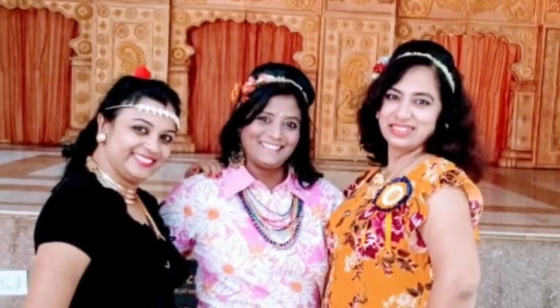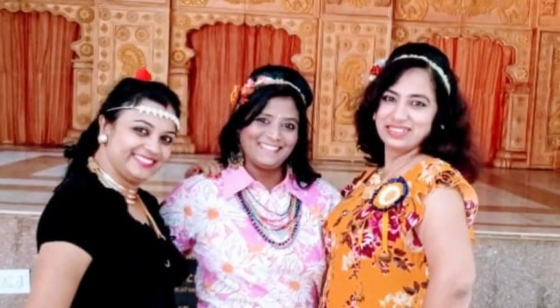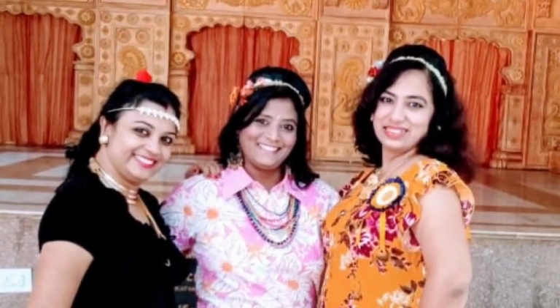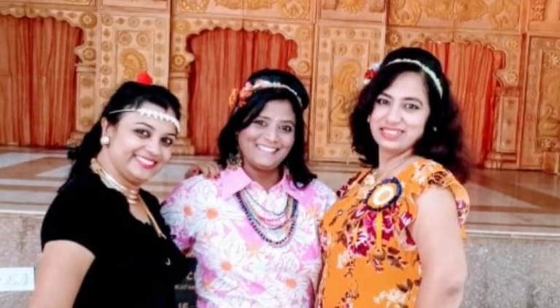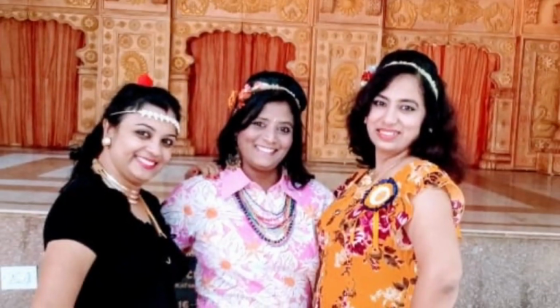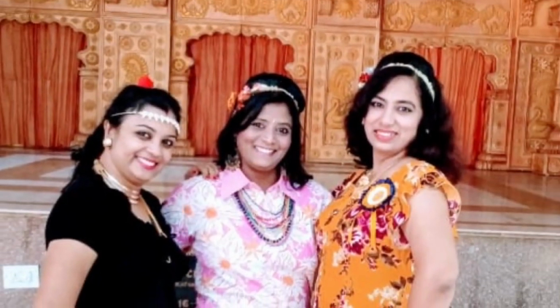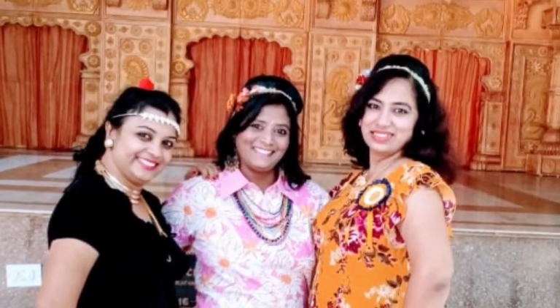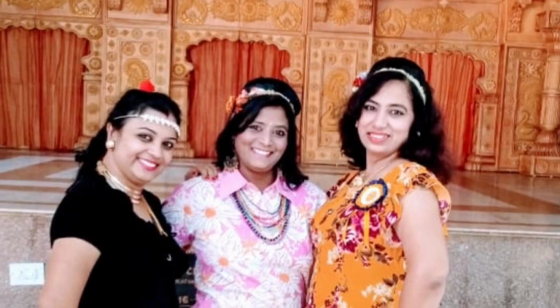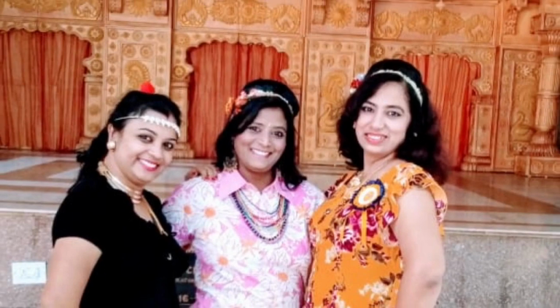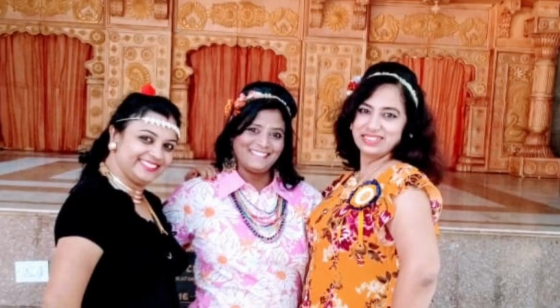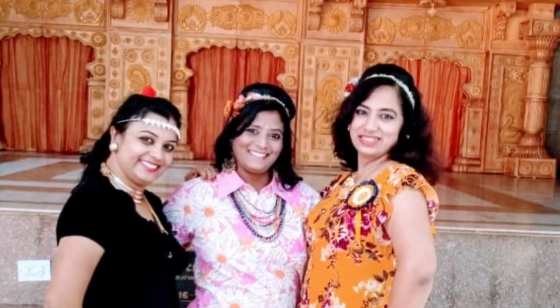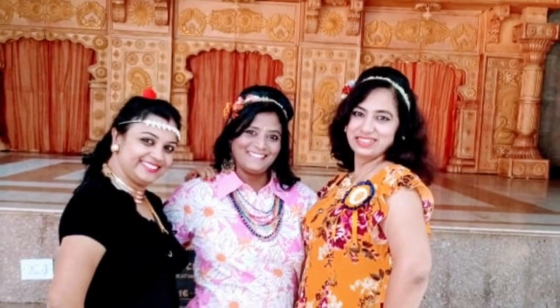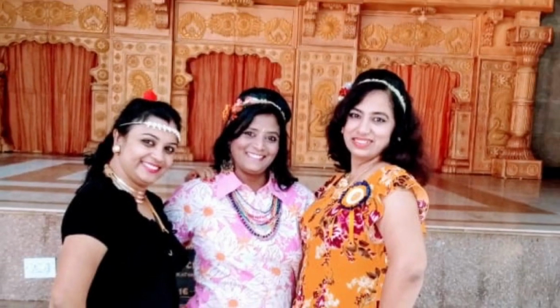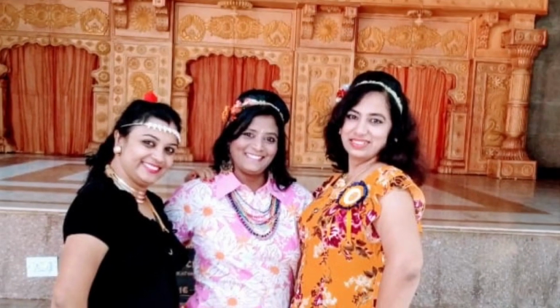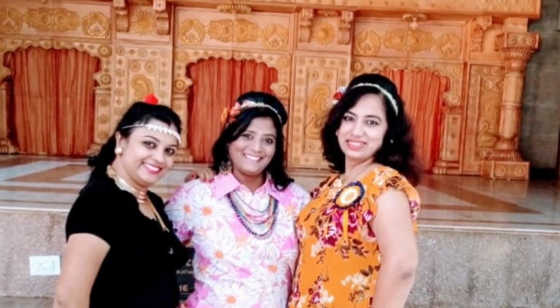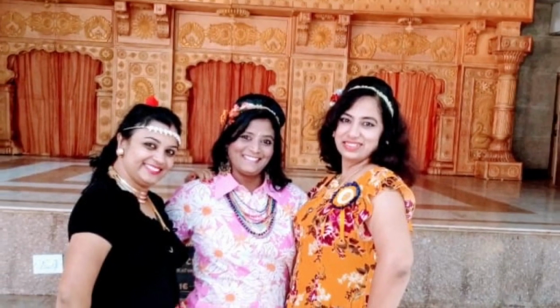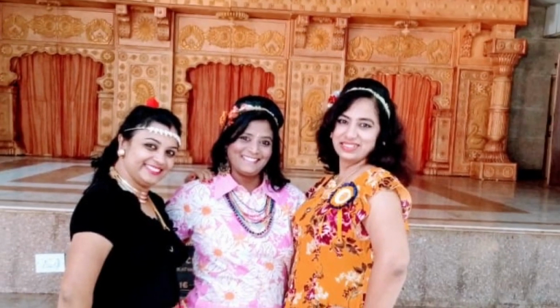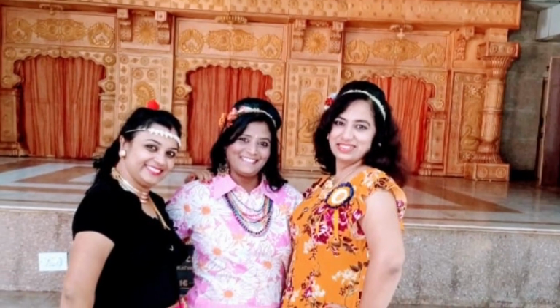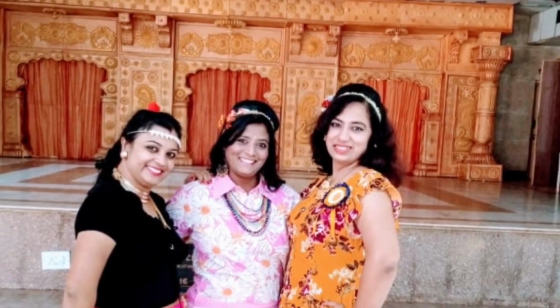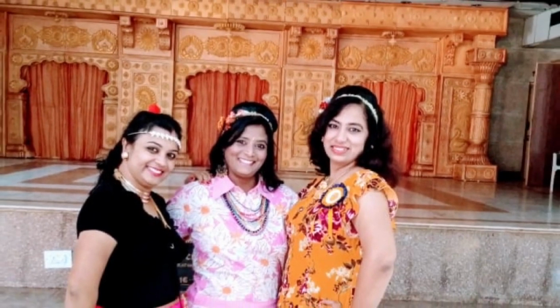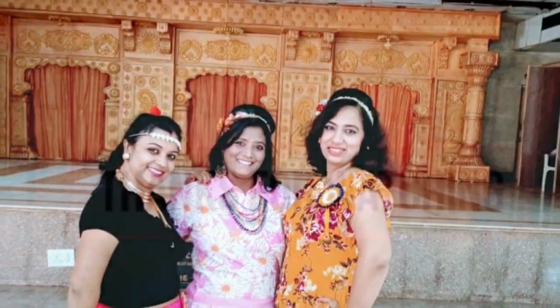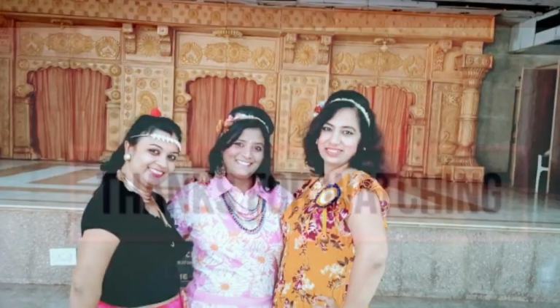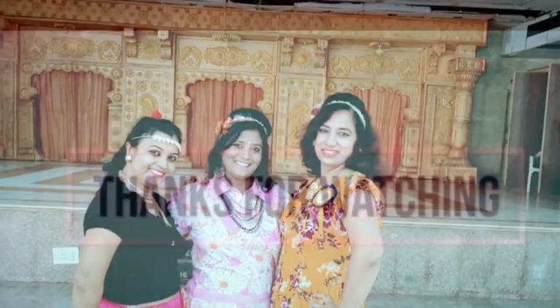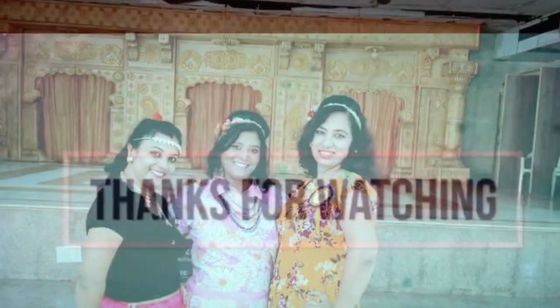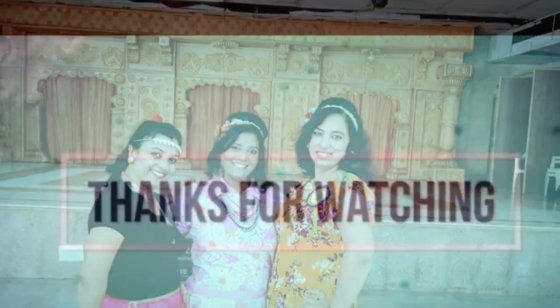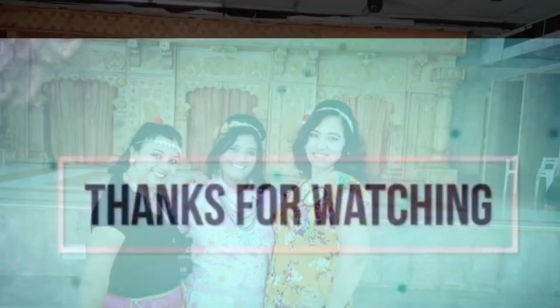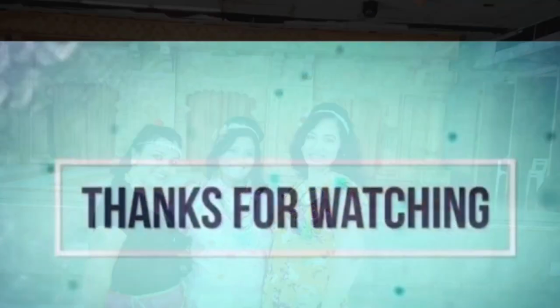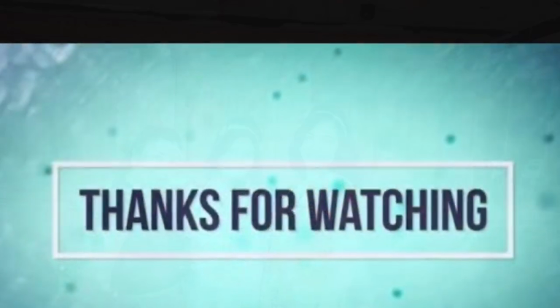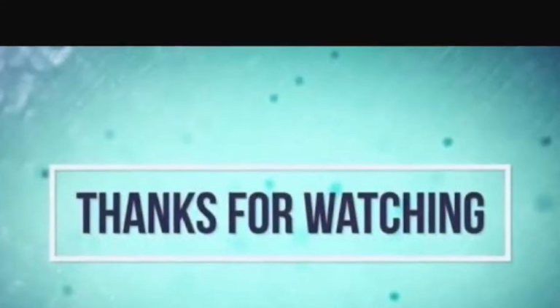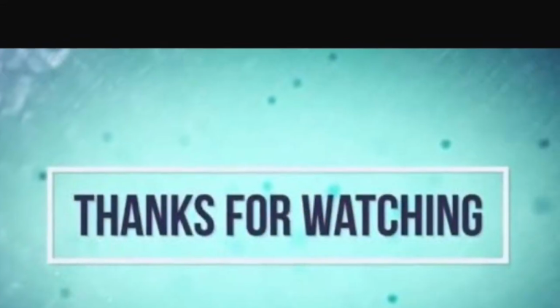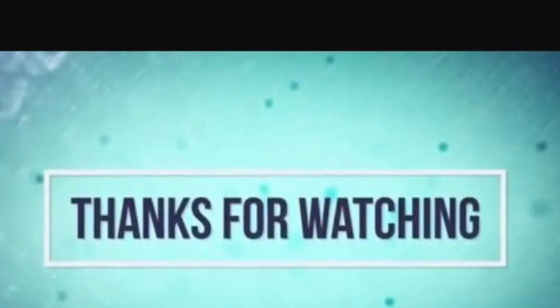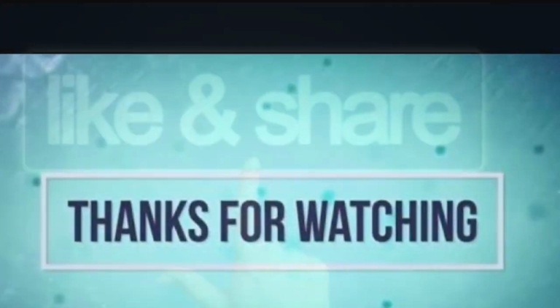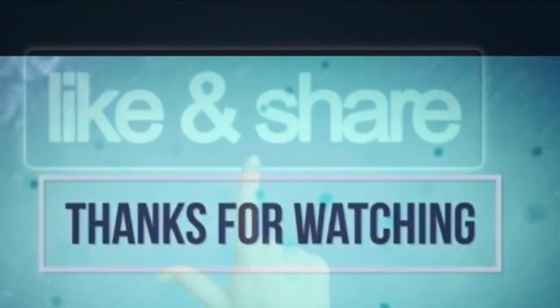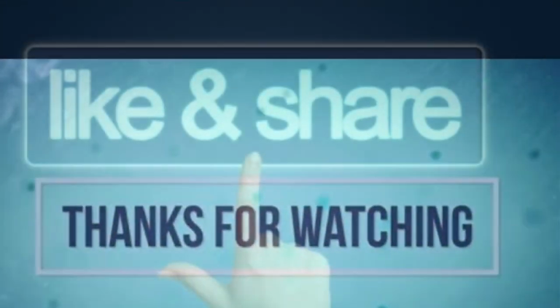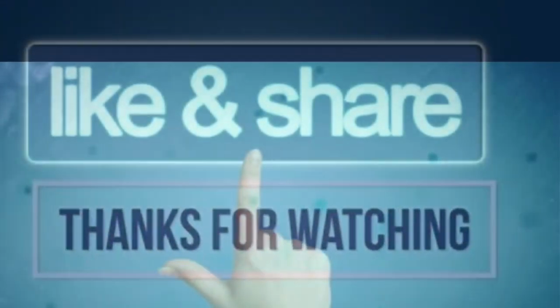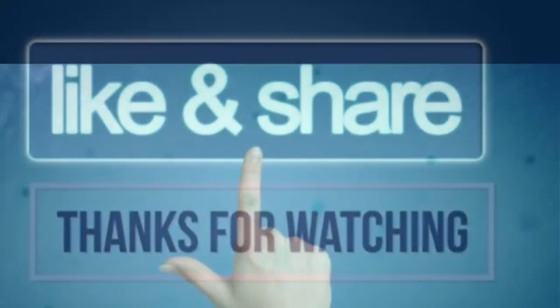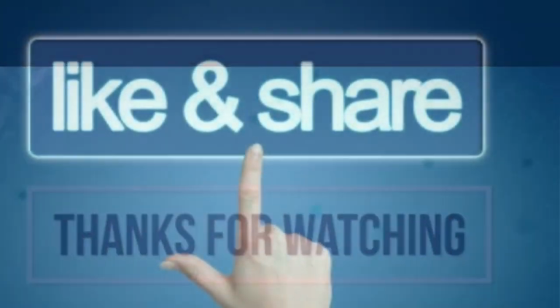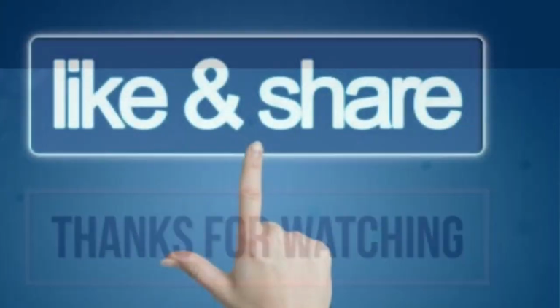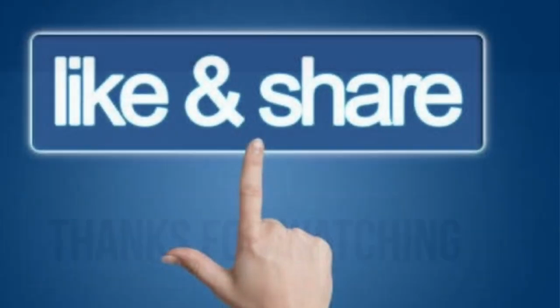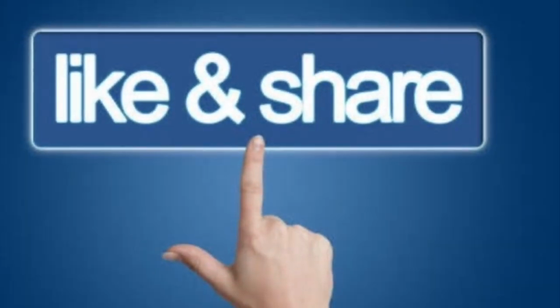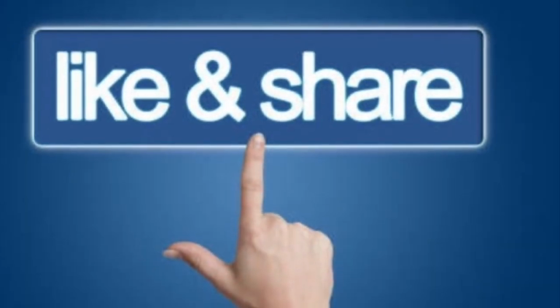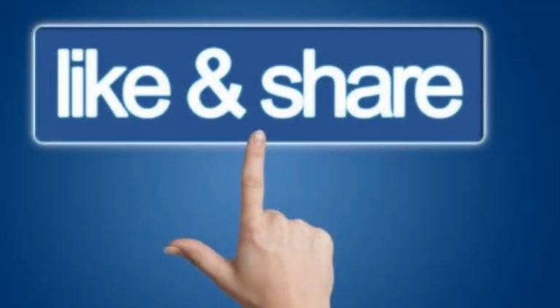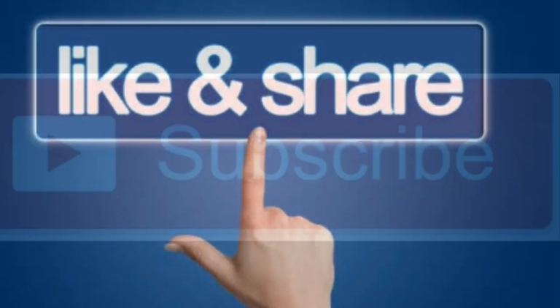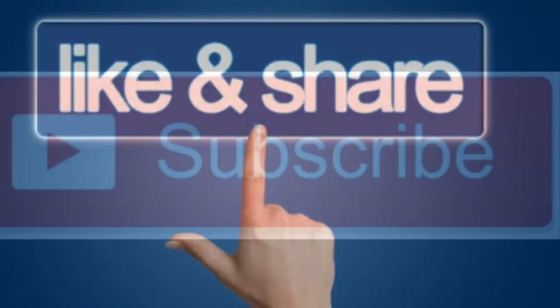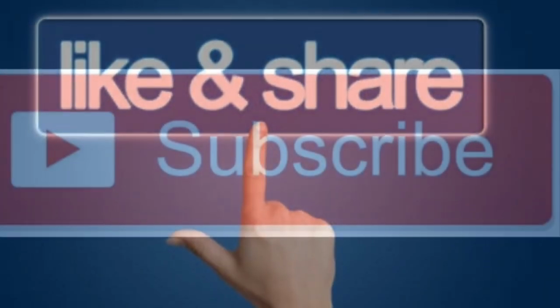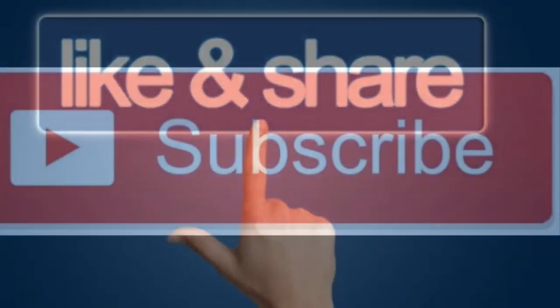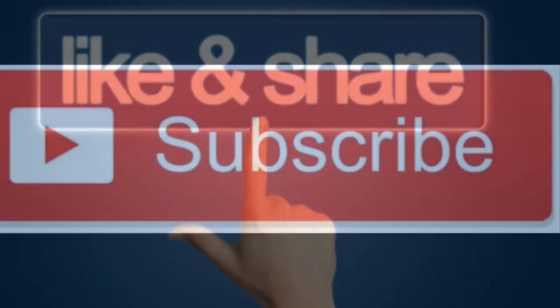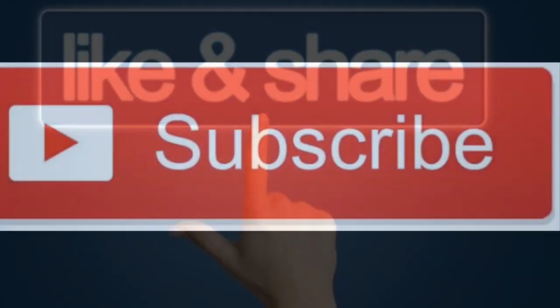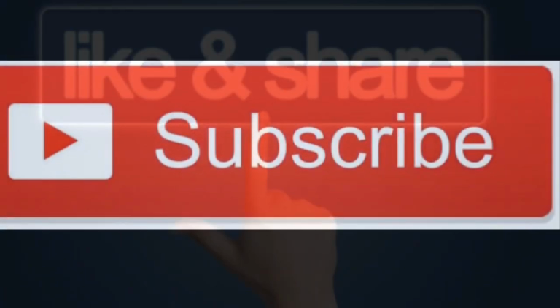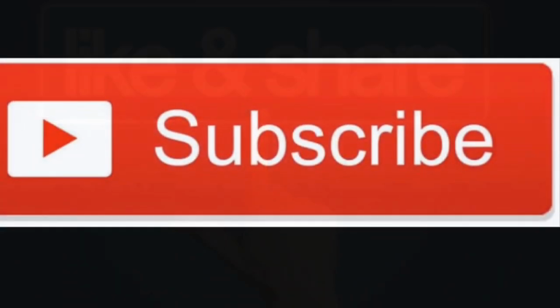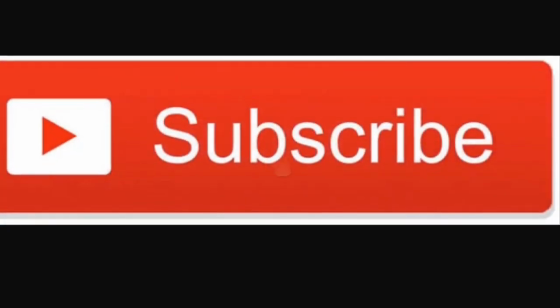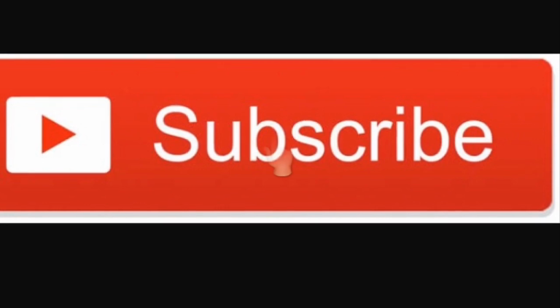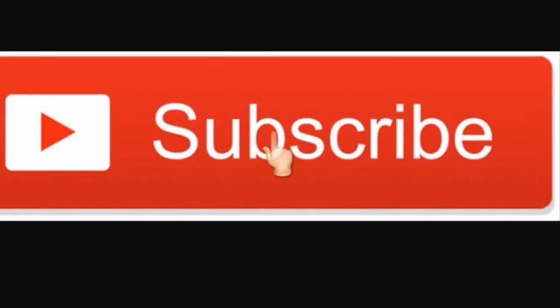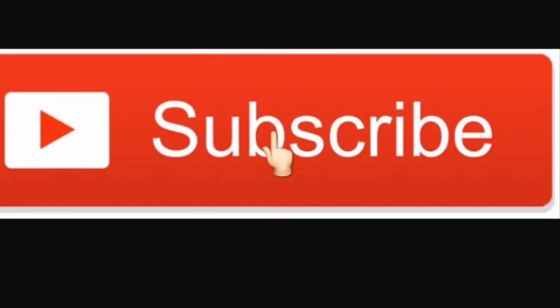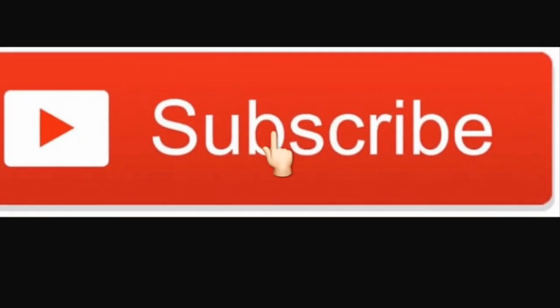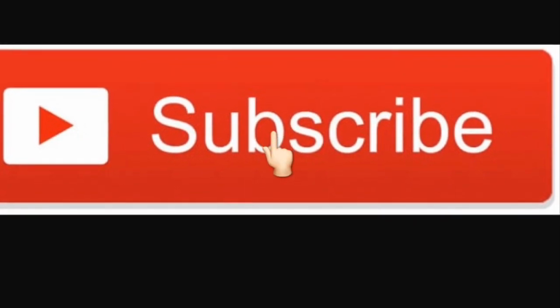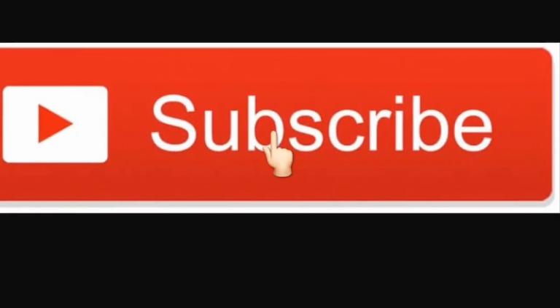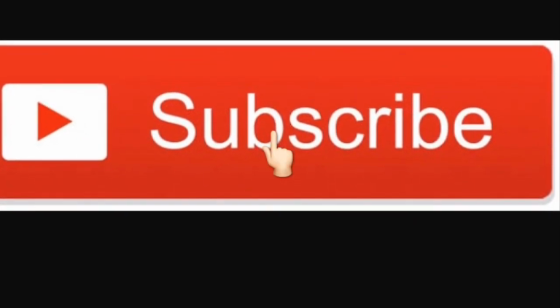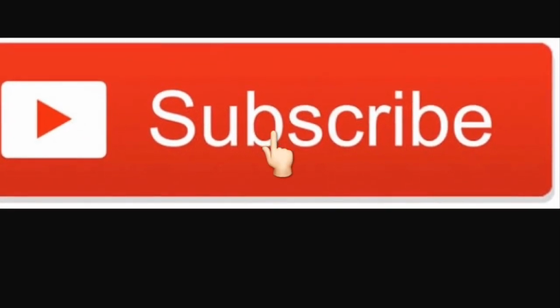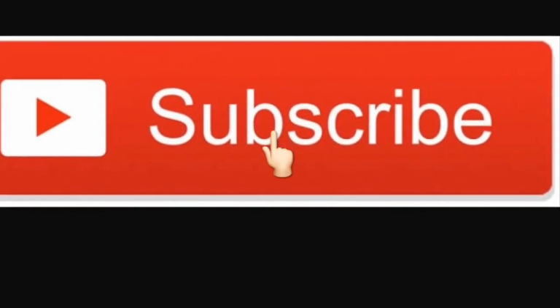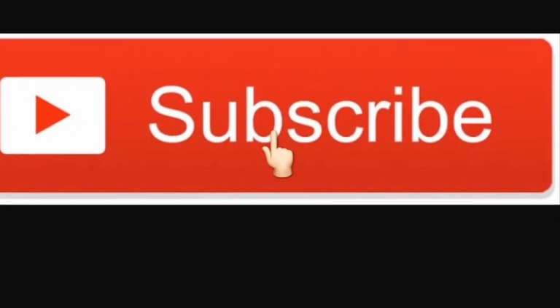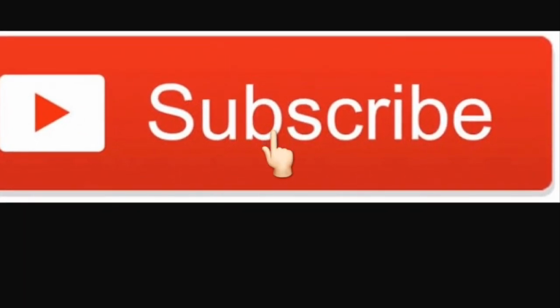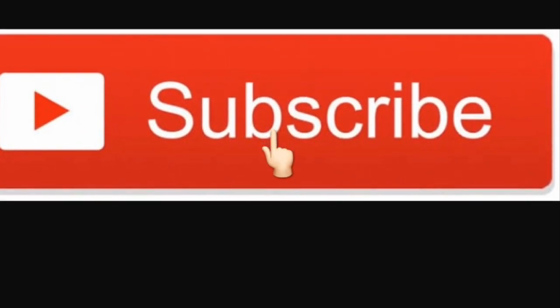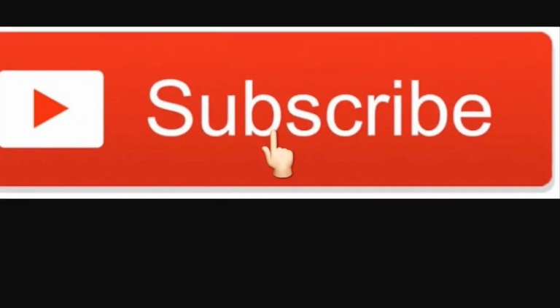That's it for the day guys. Do mention in the comment section your favourite outfit and do subscribe. Till I see you next time, stay fit and stay happy.